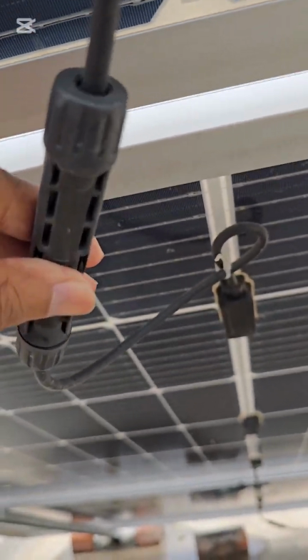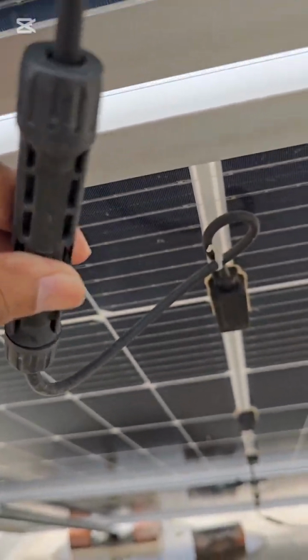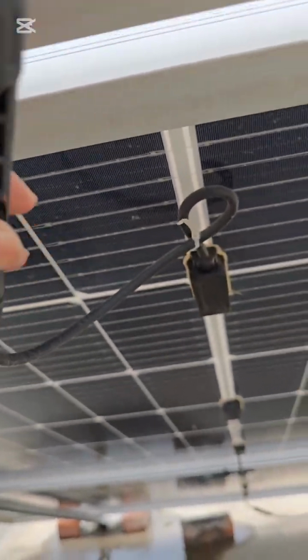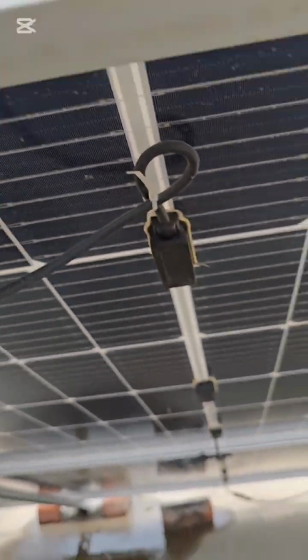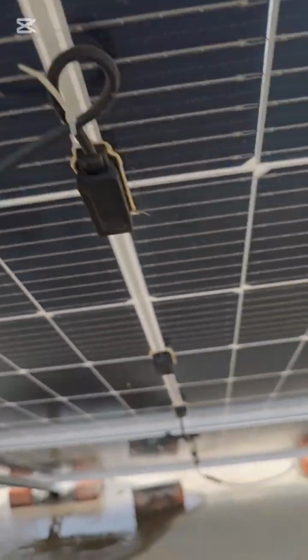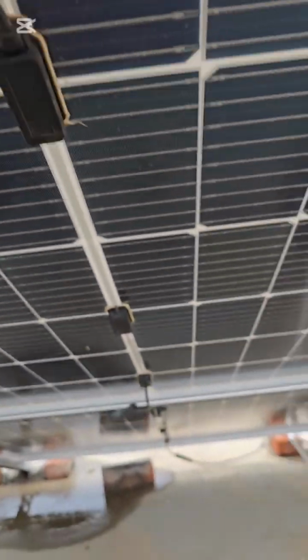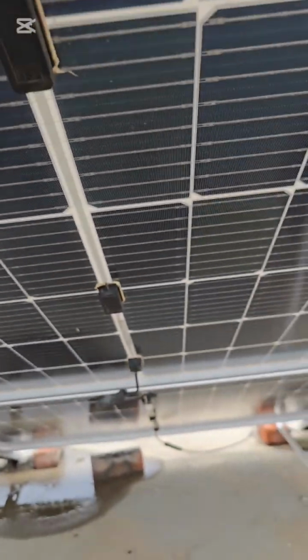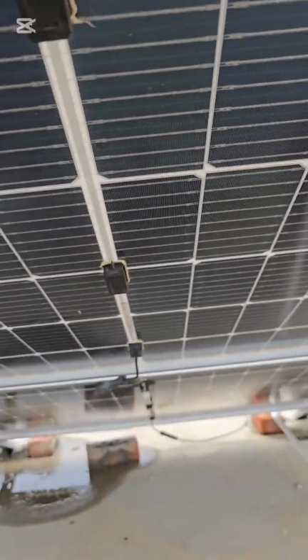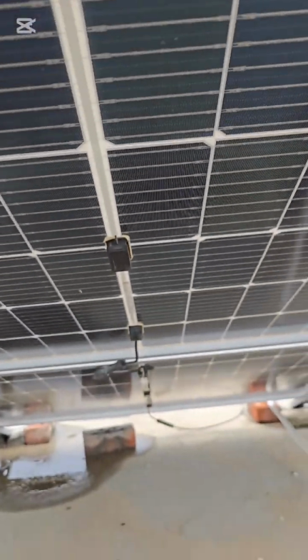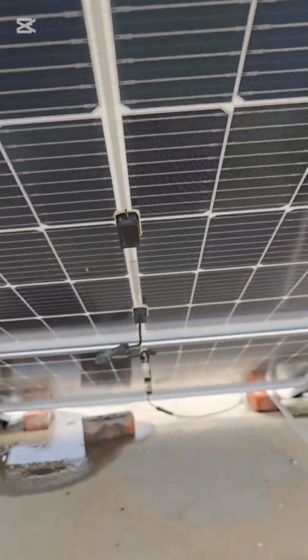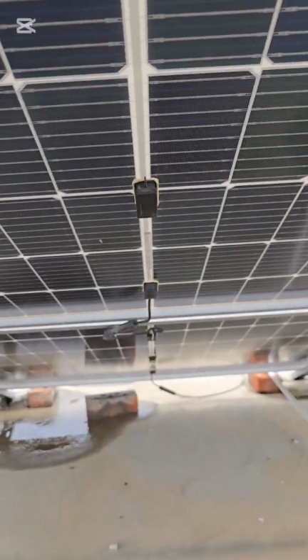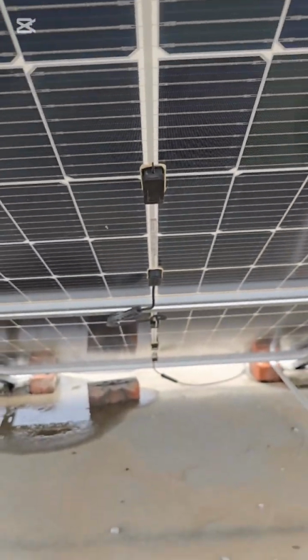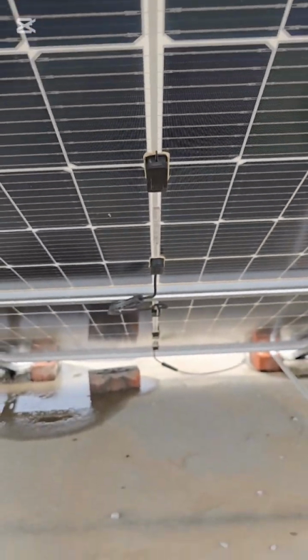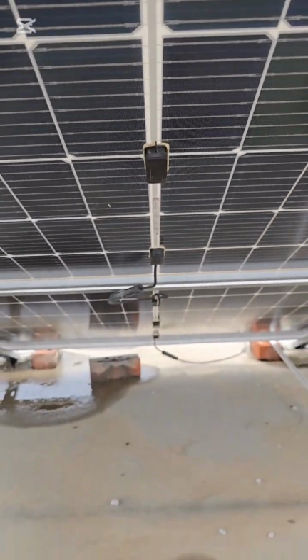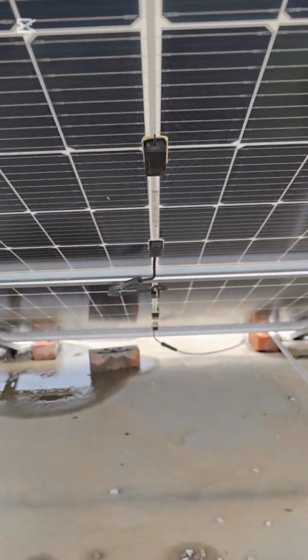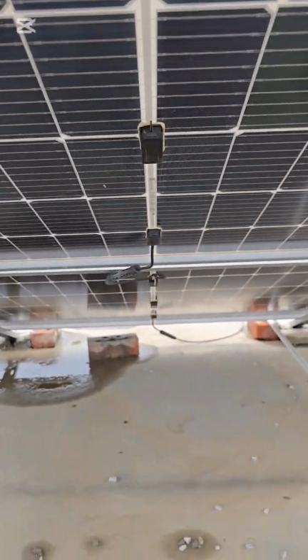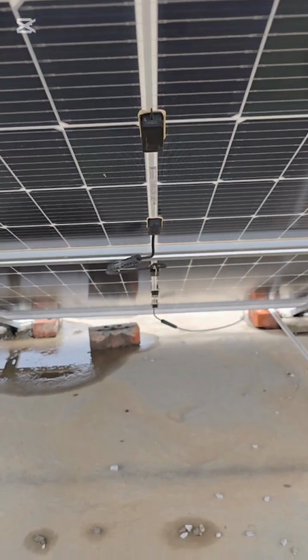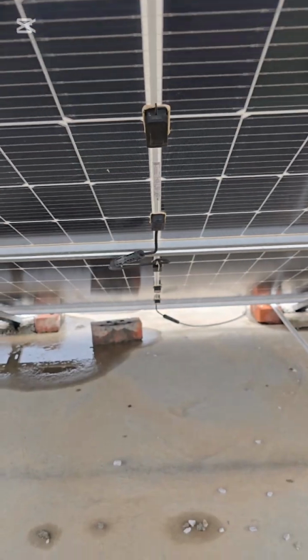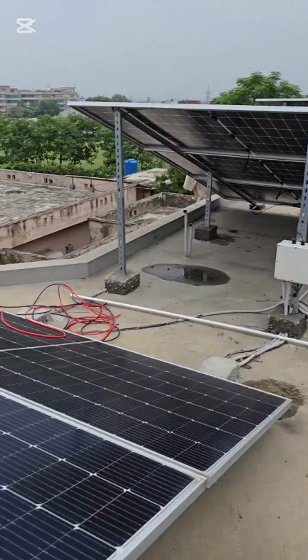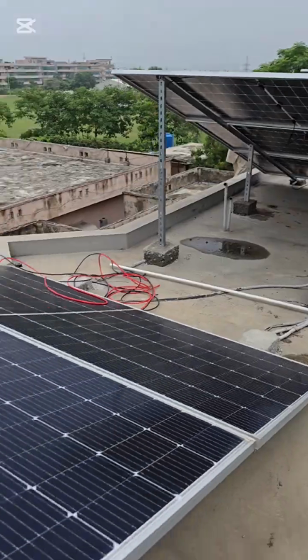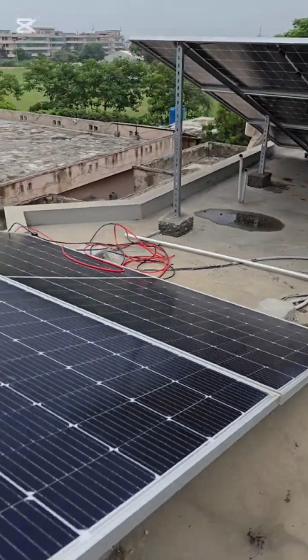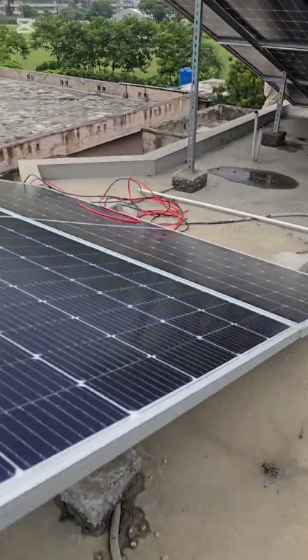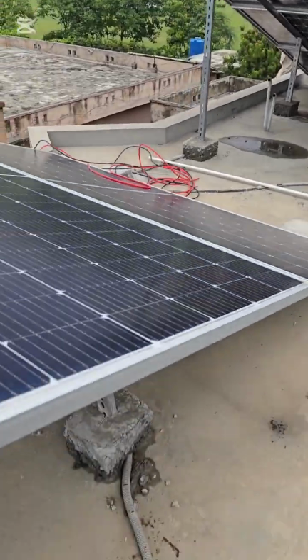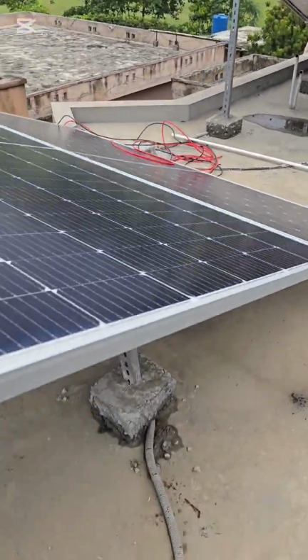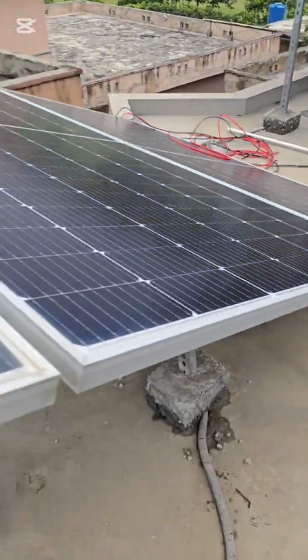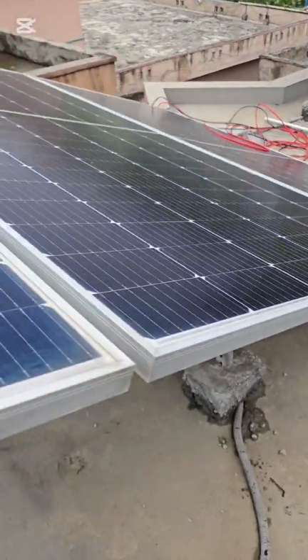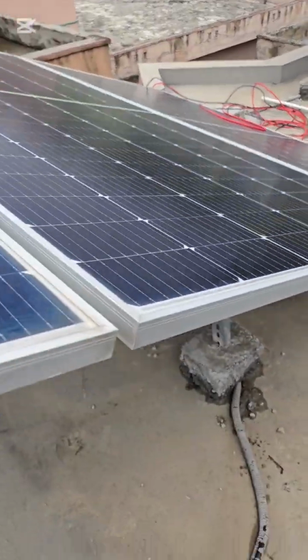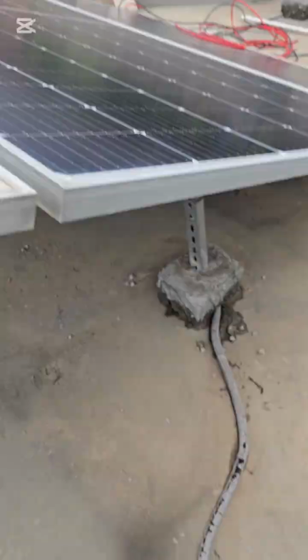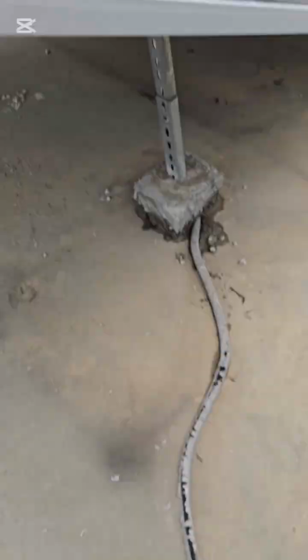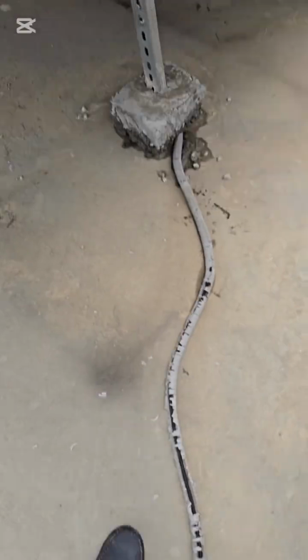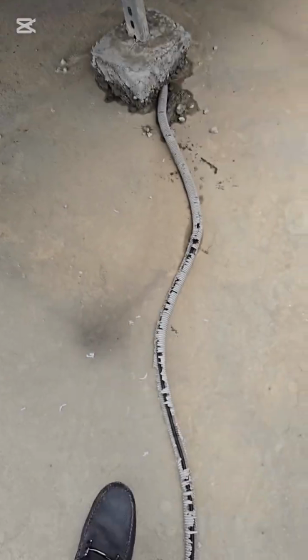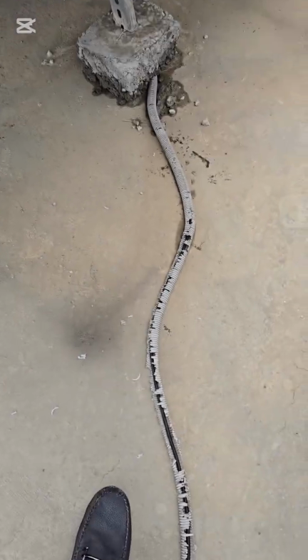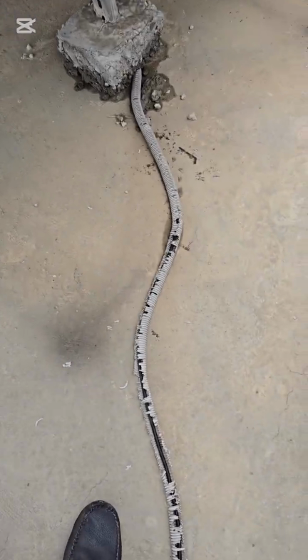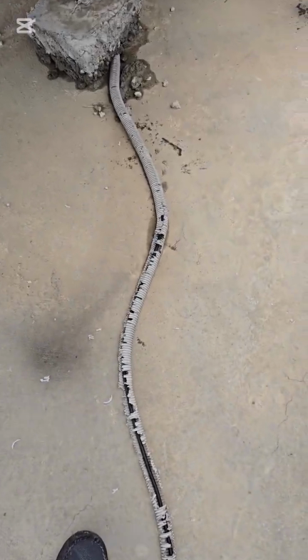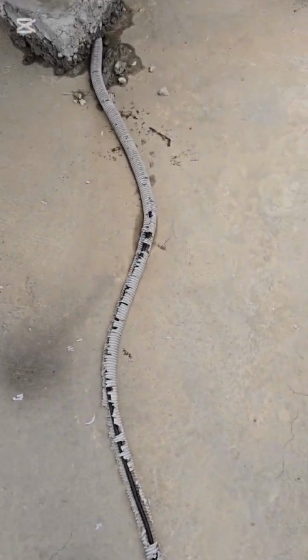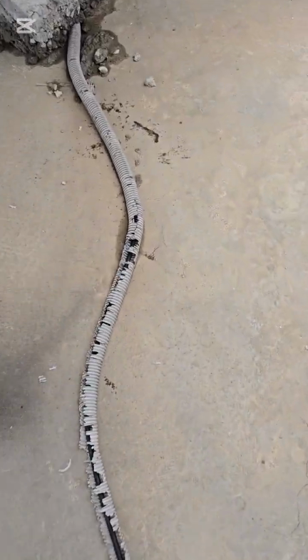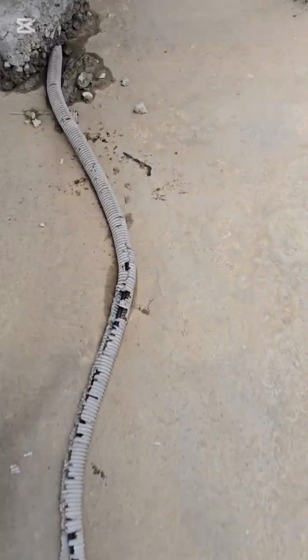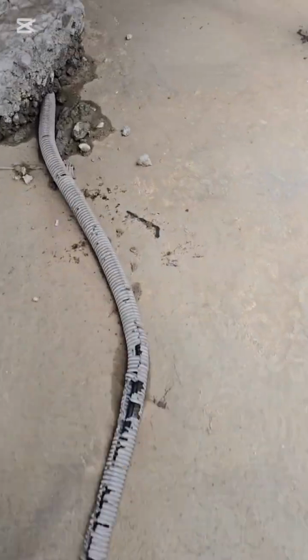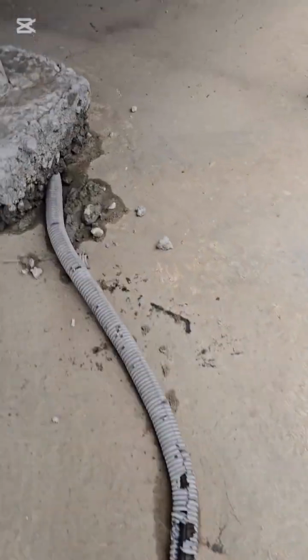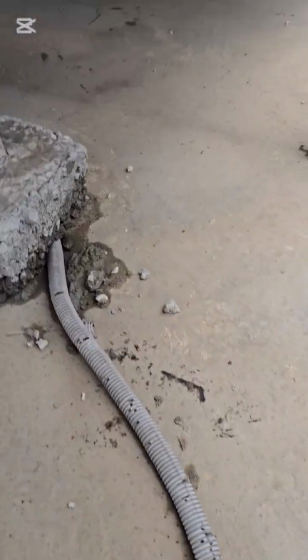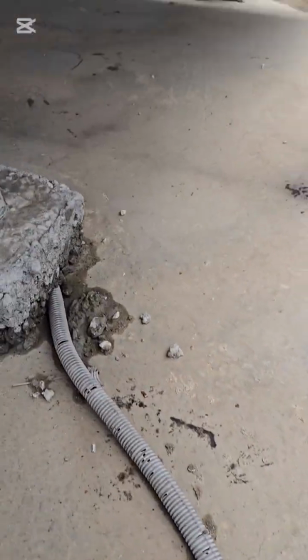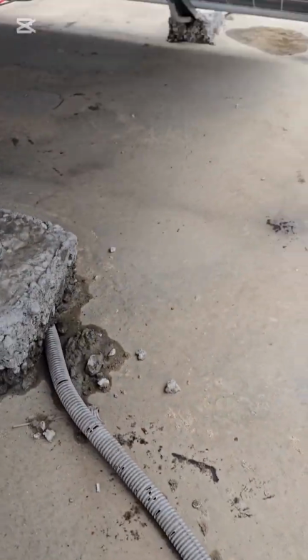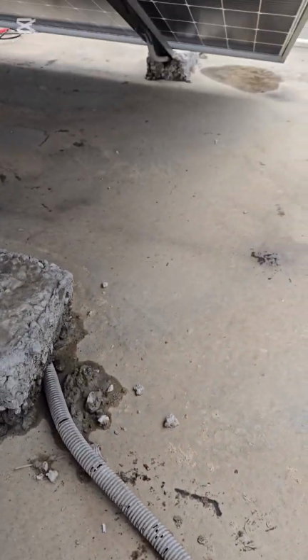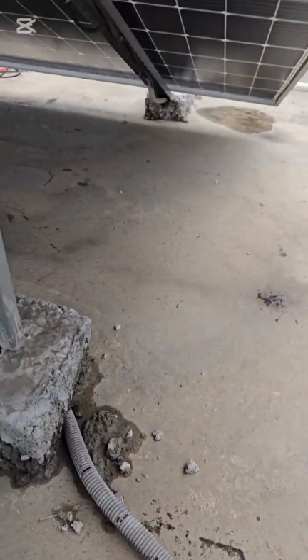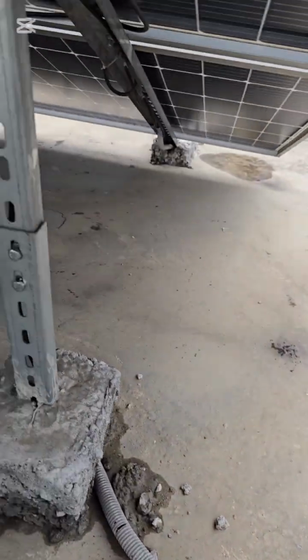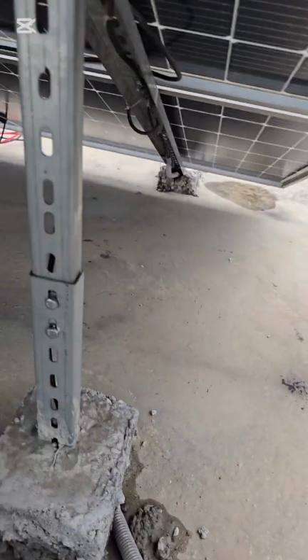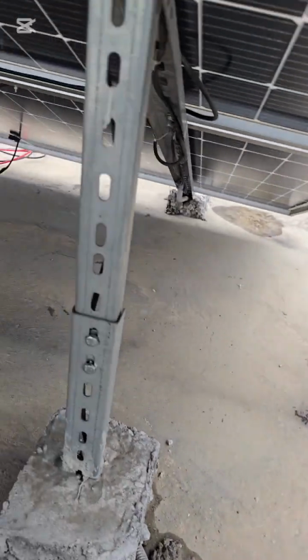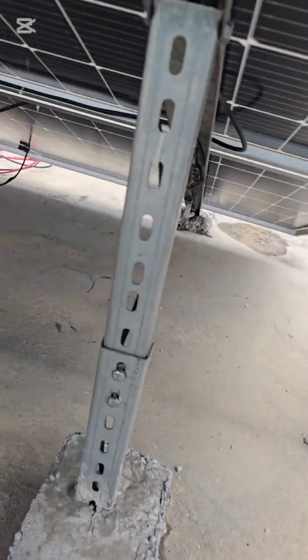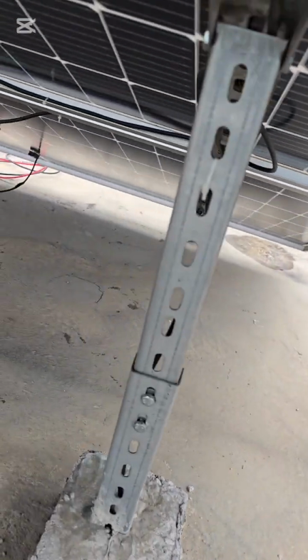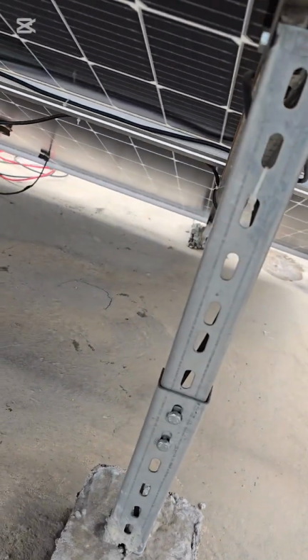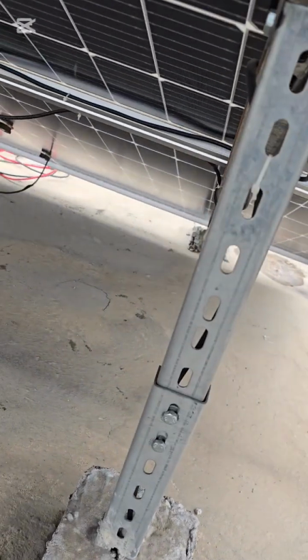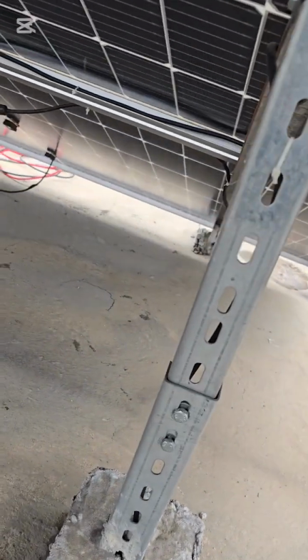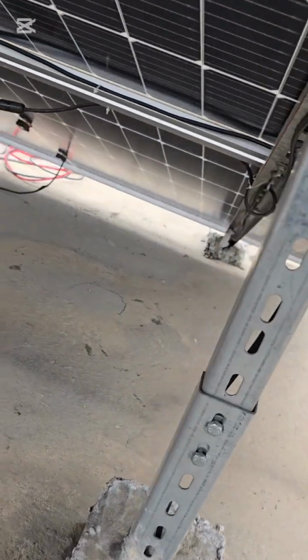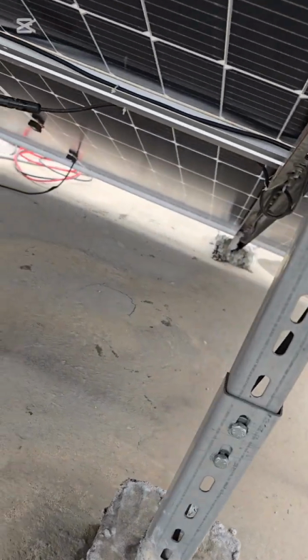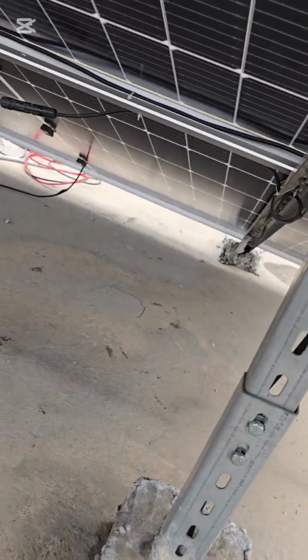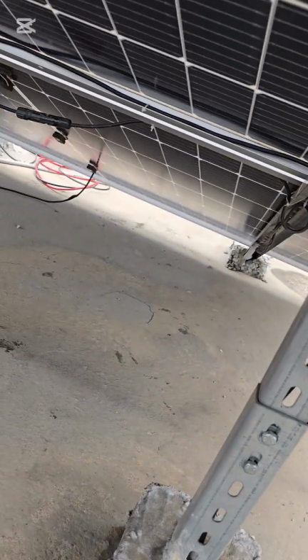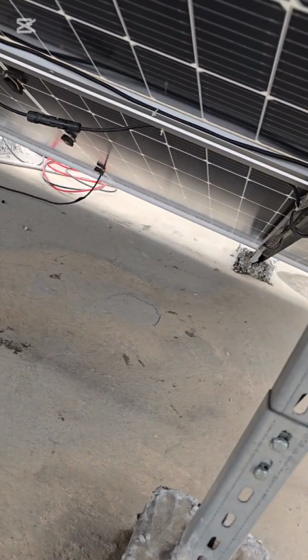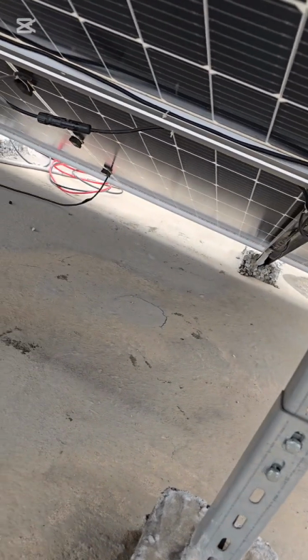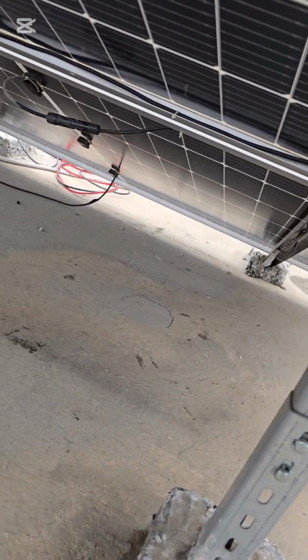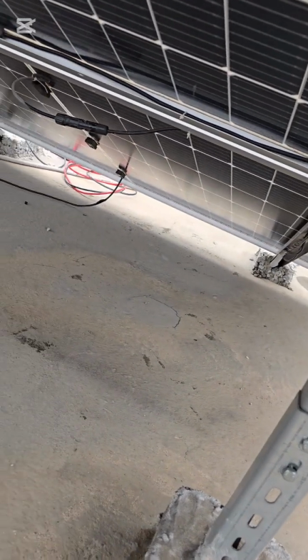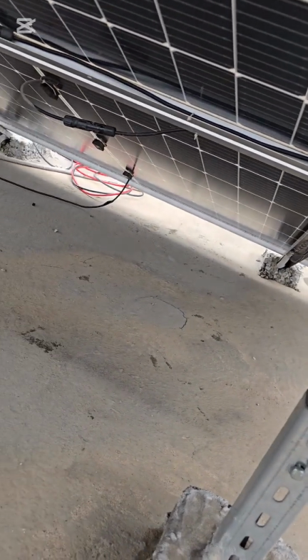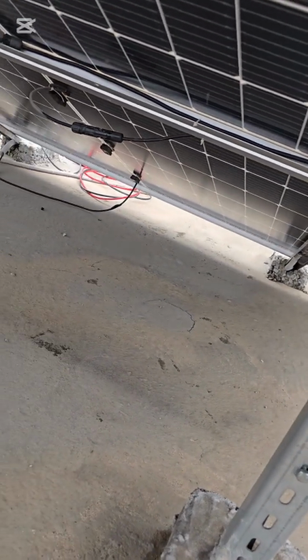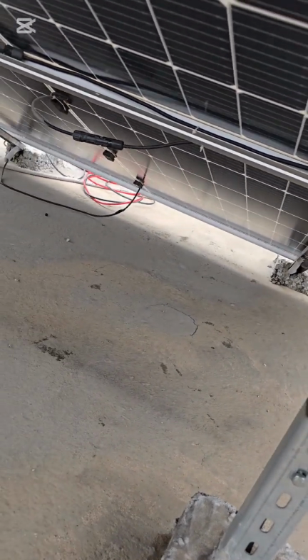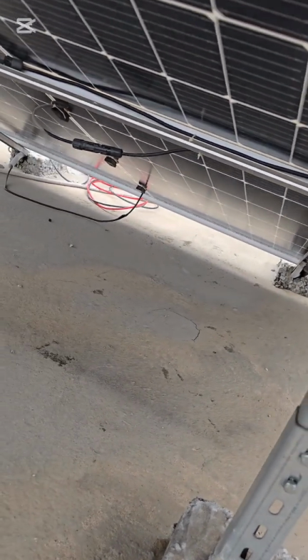Our audit revealed rusting, loose connections, damaged insulation, and poor string configuration causing shadow losses.